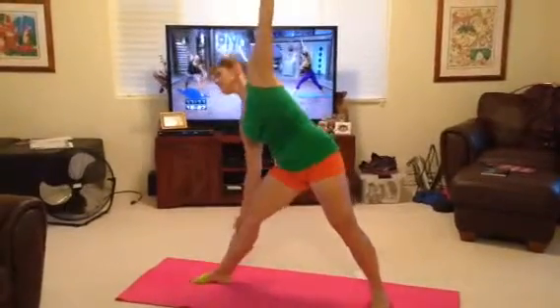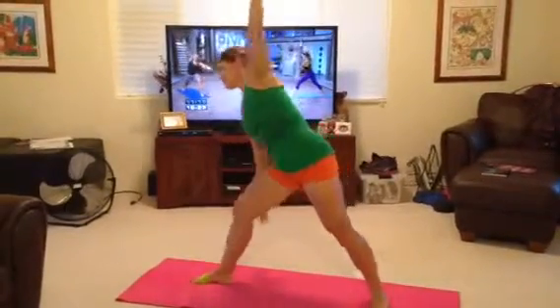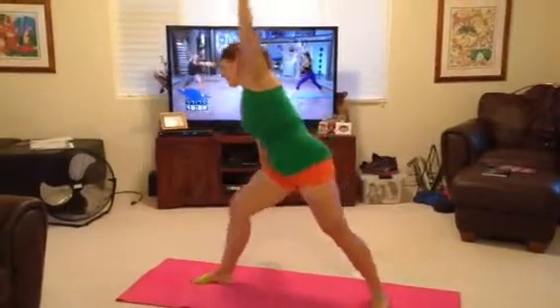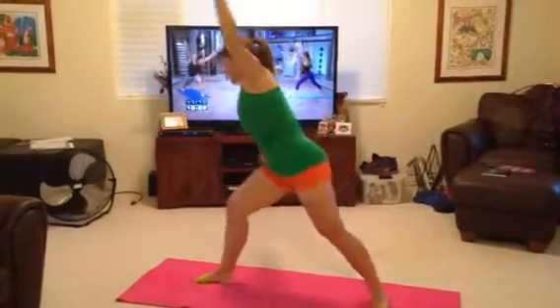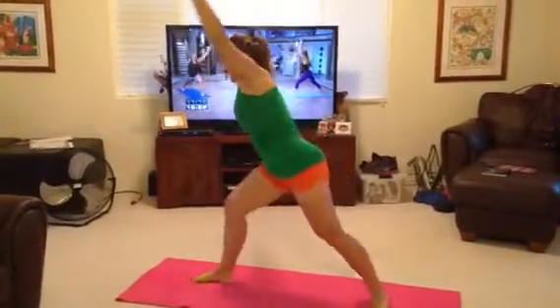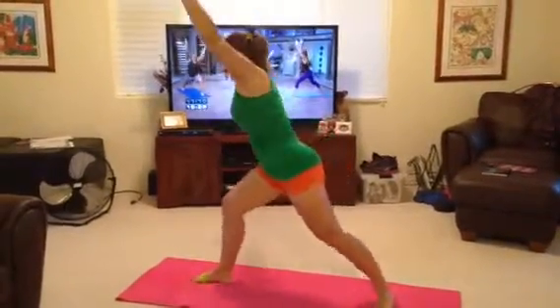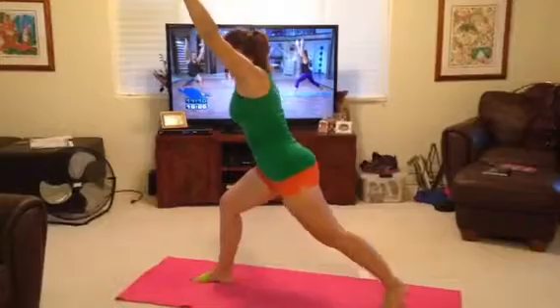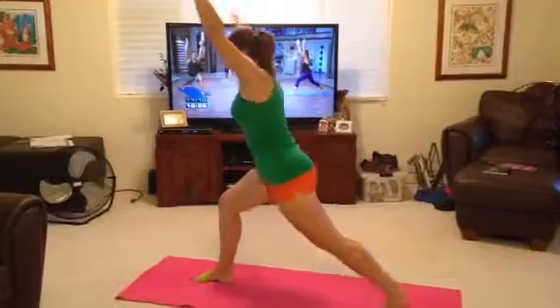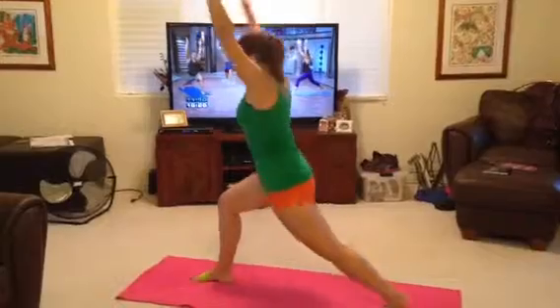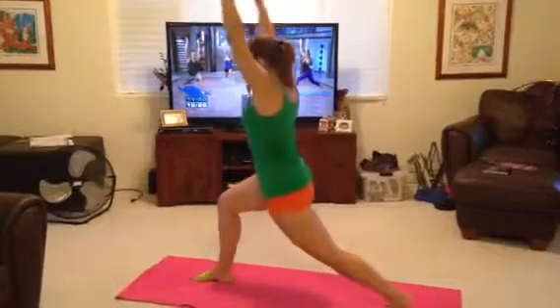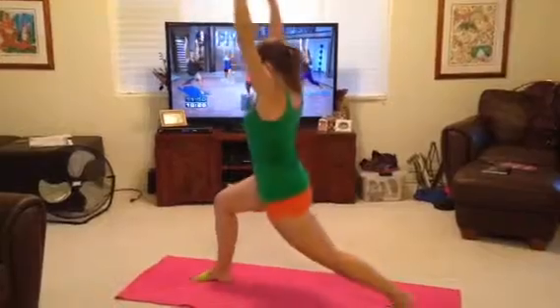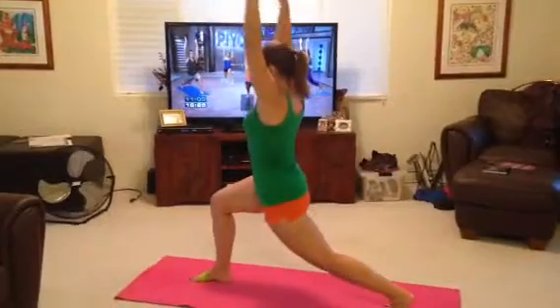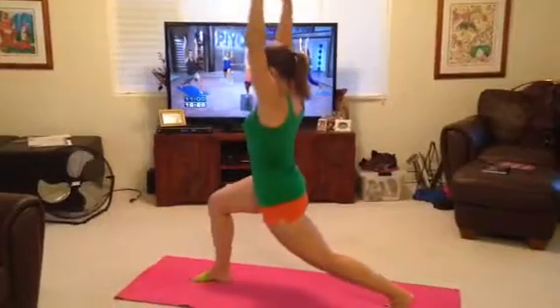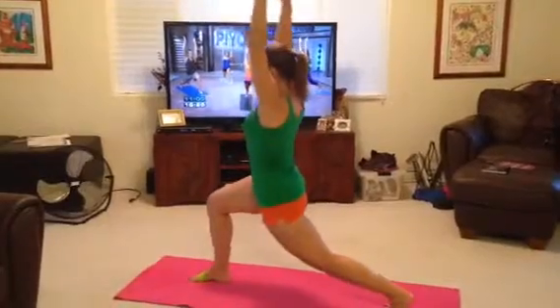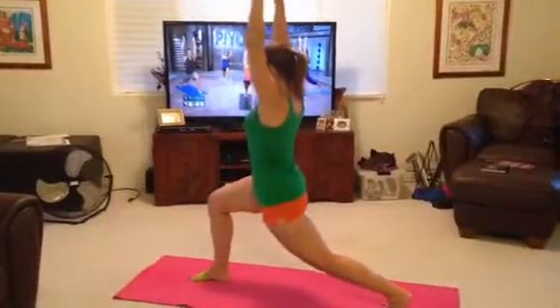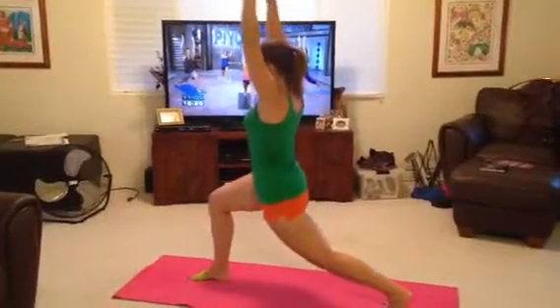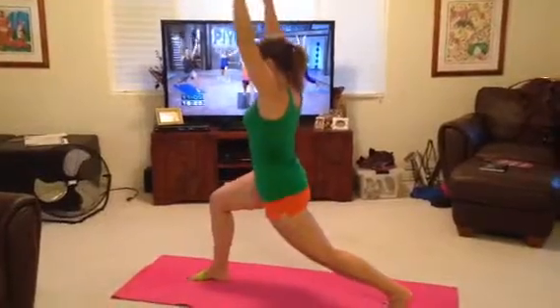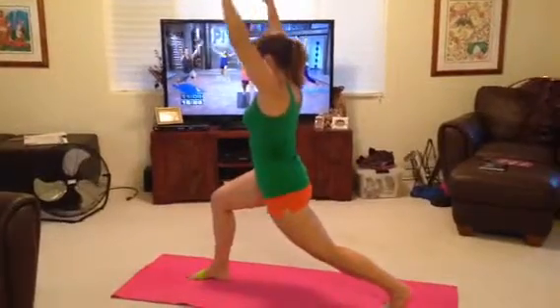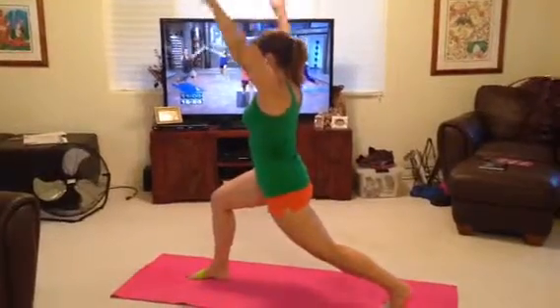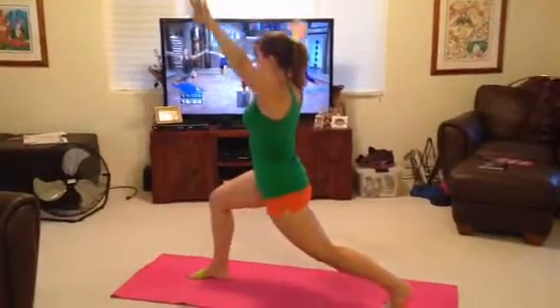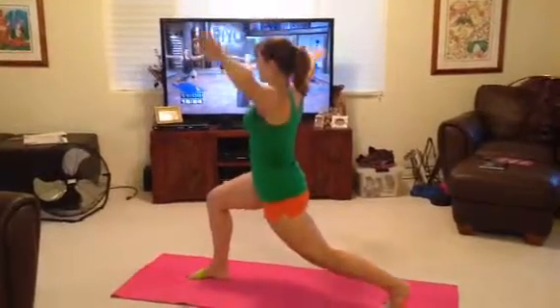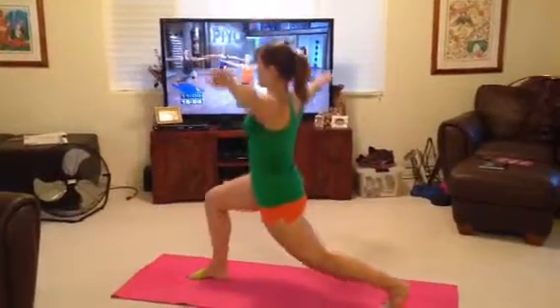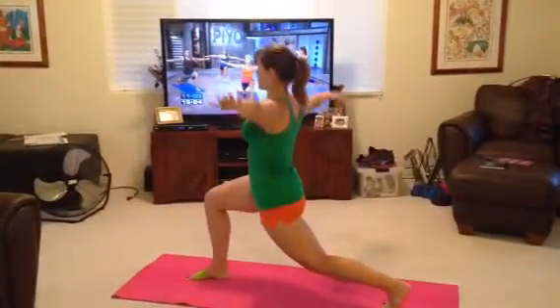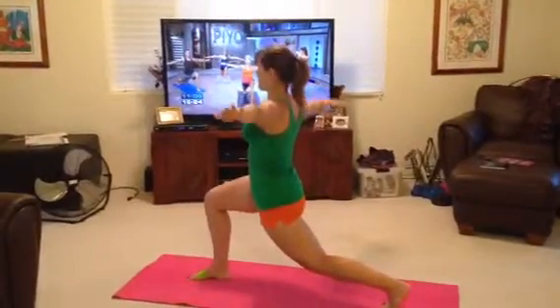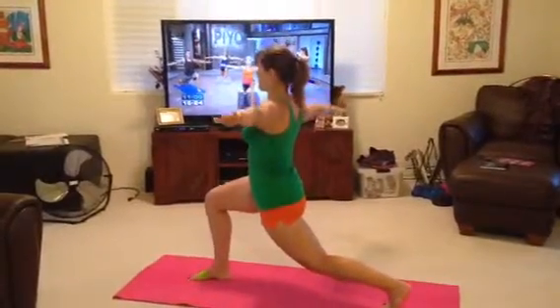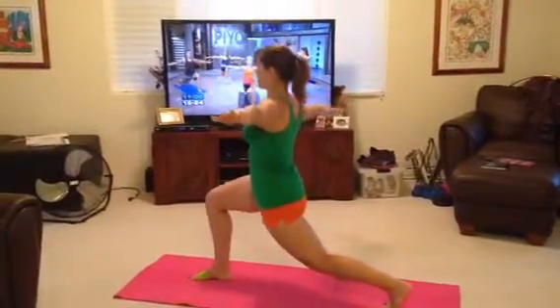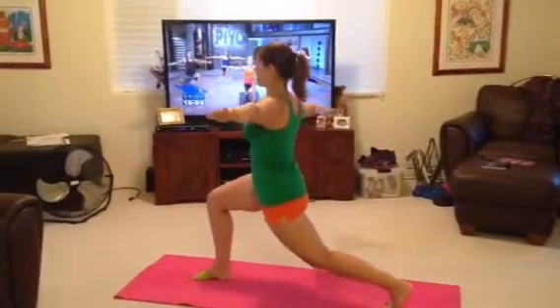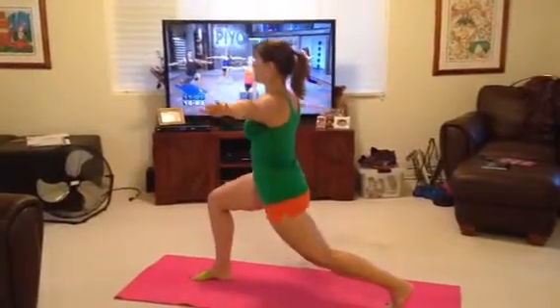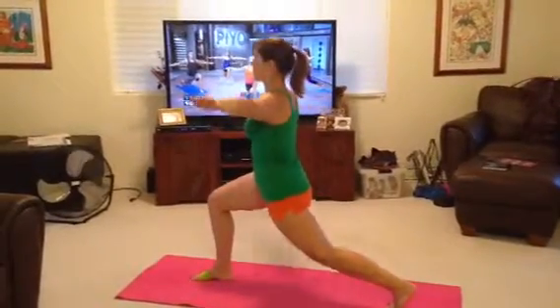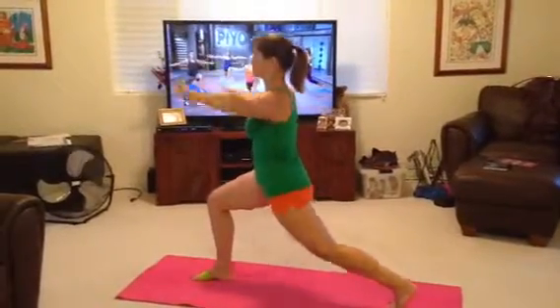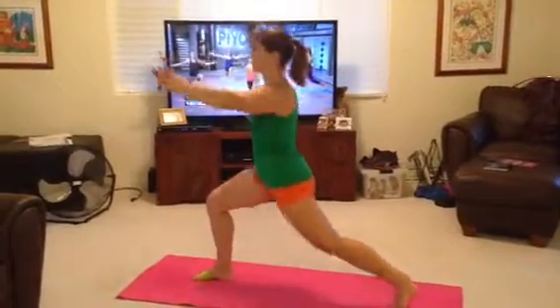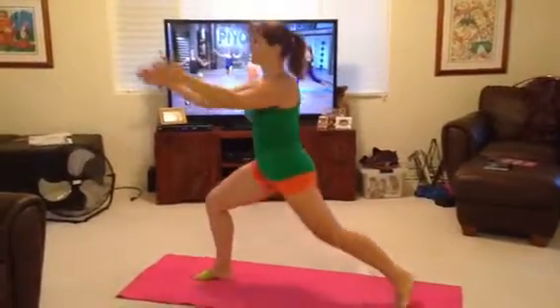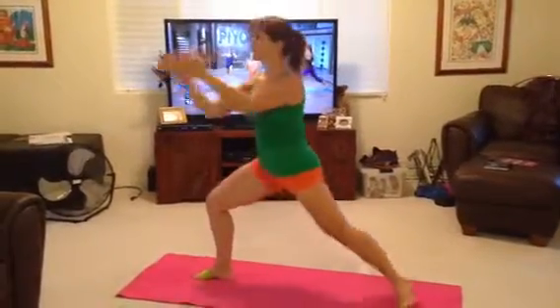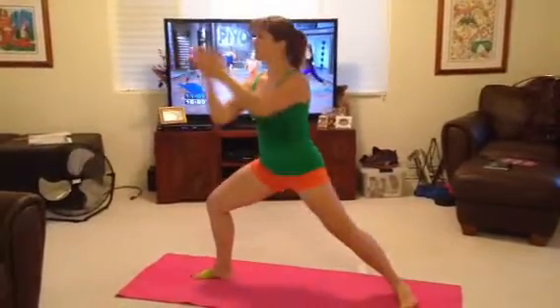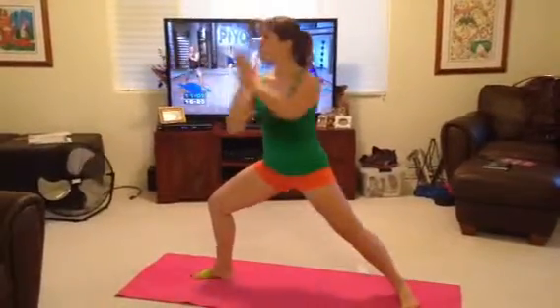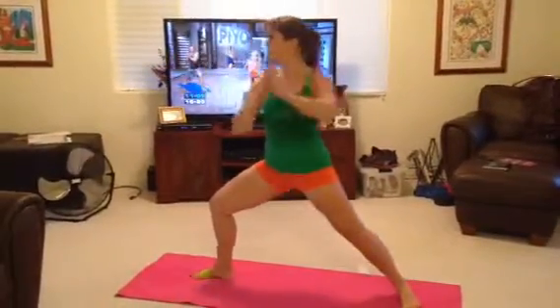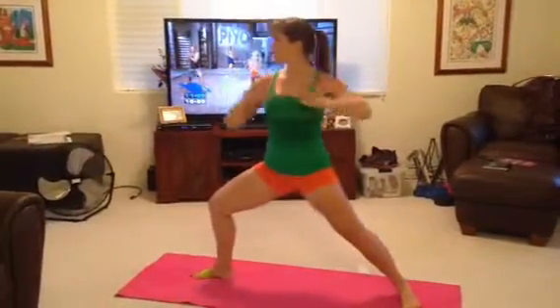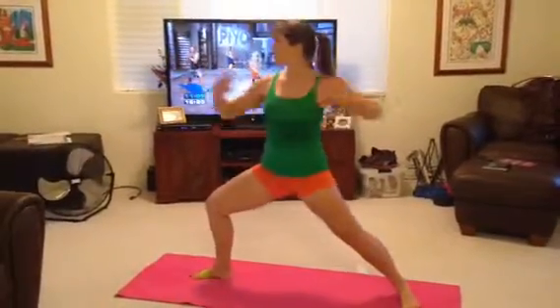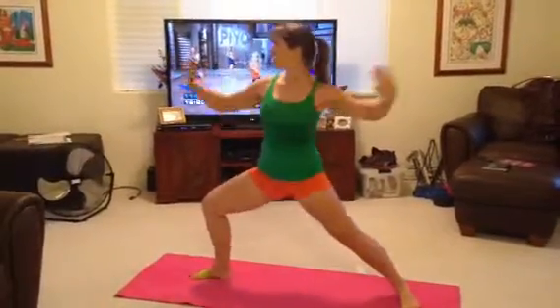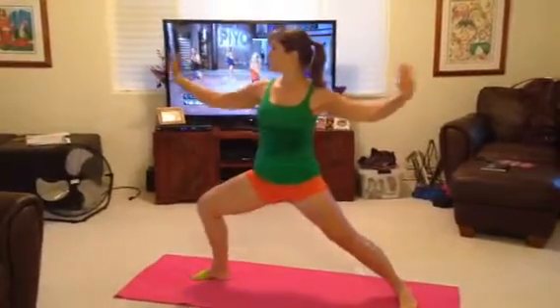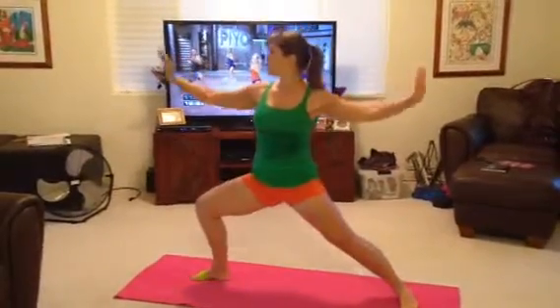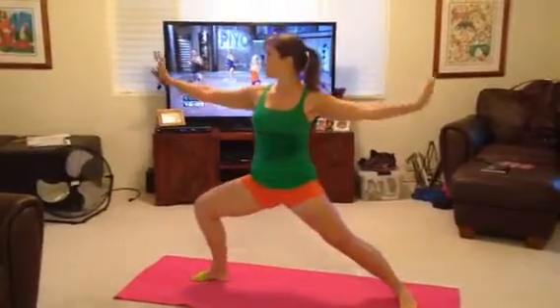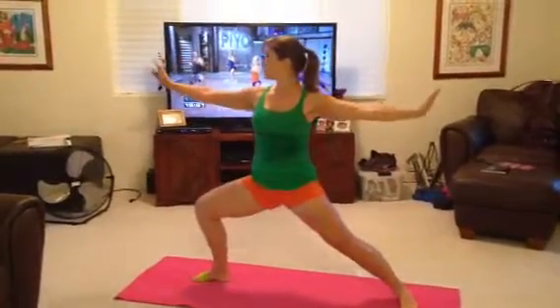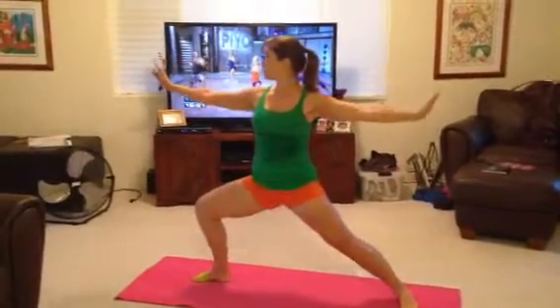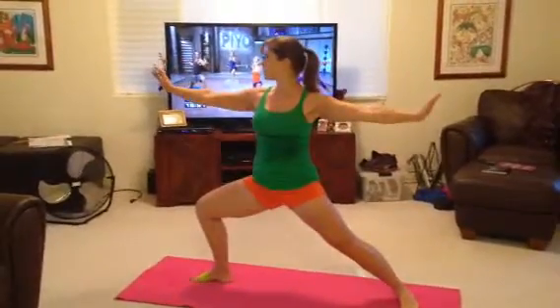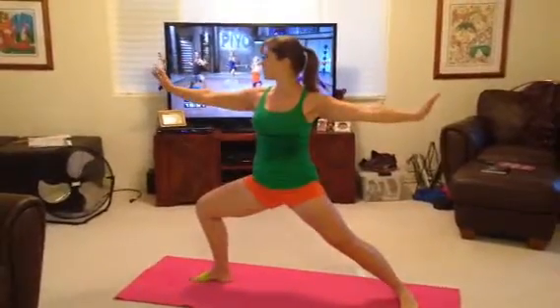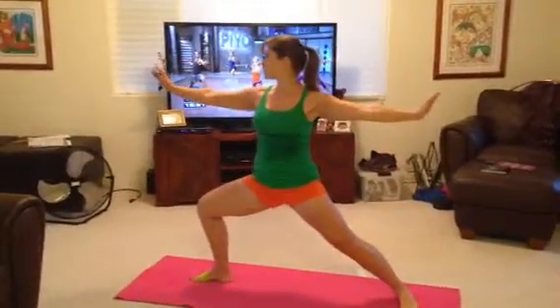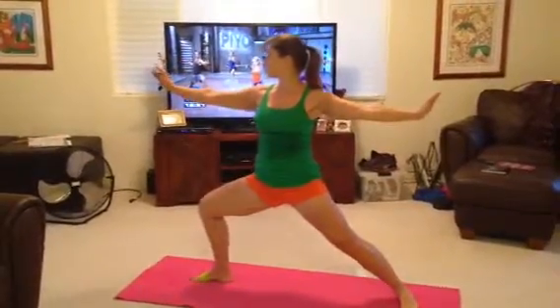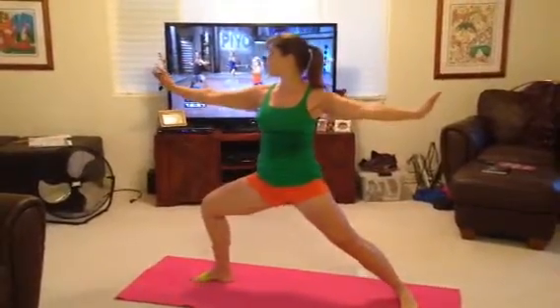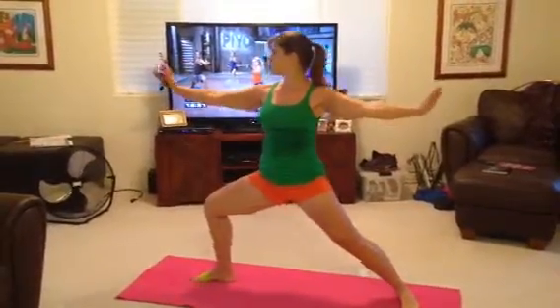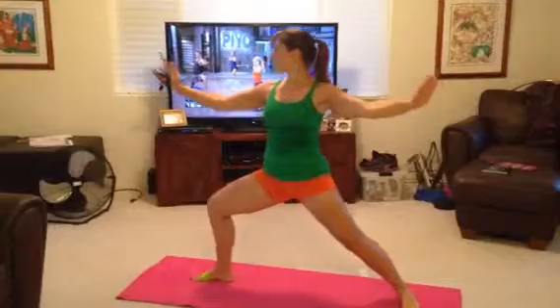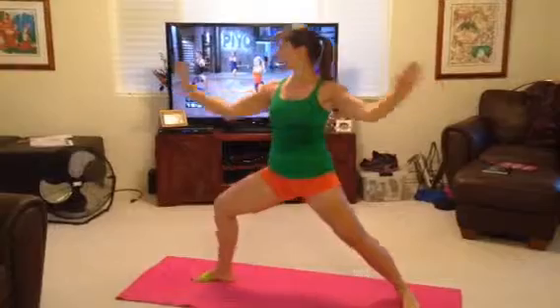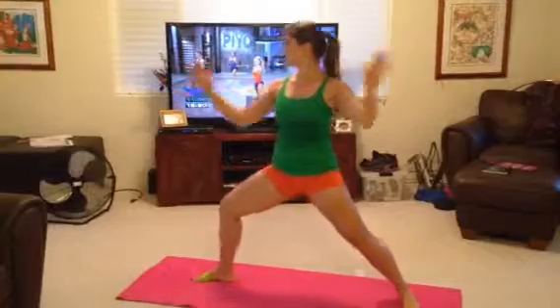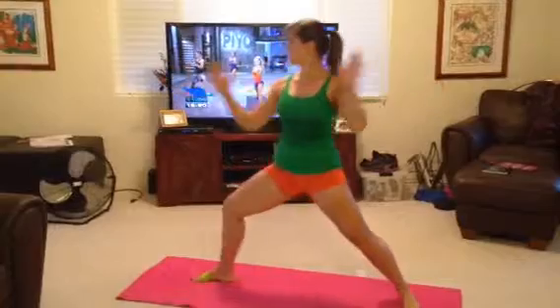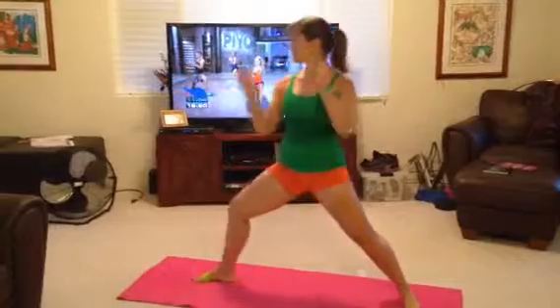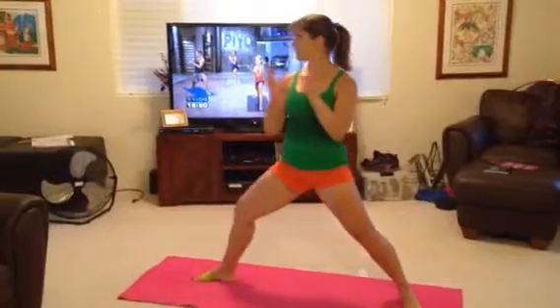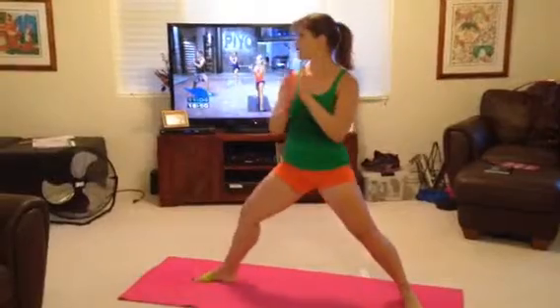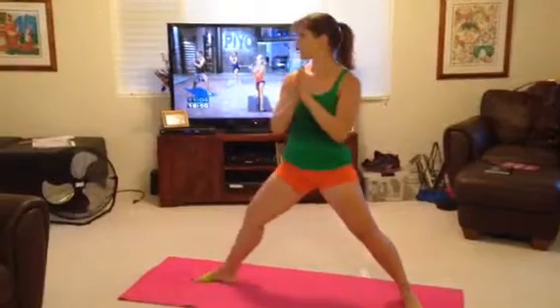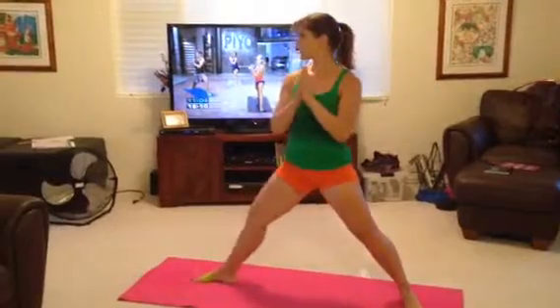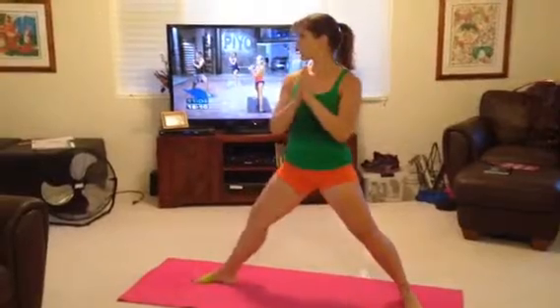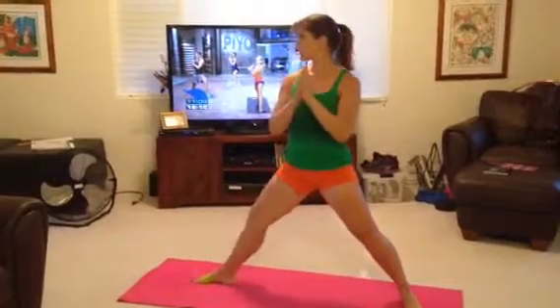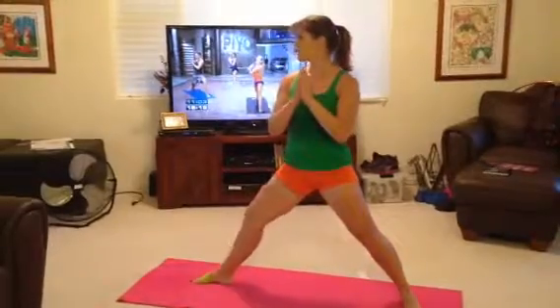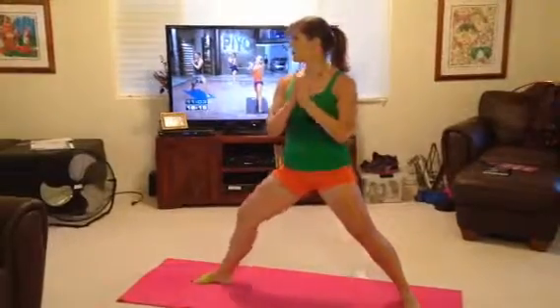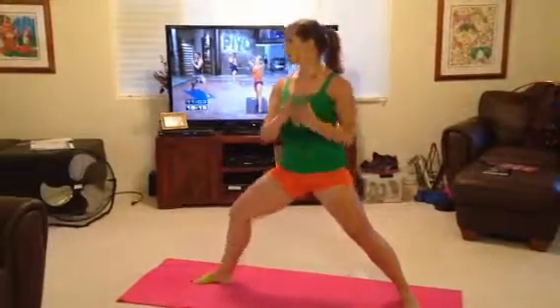Lift the back heel. And lower. Now press out. Good job. Right angle.